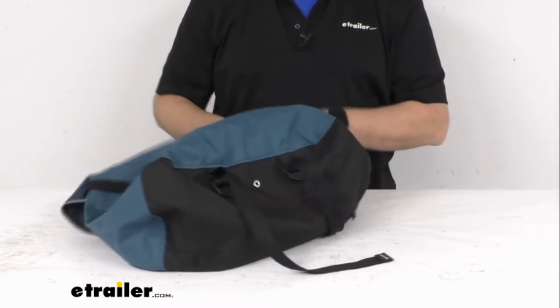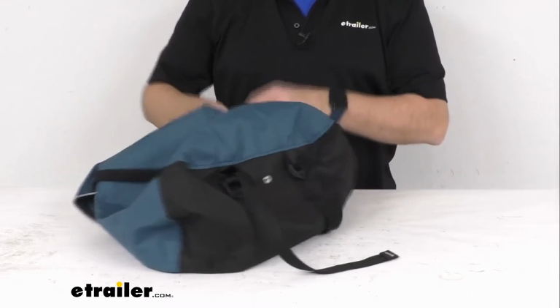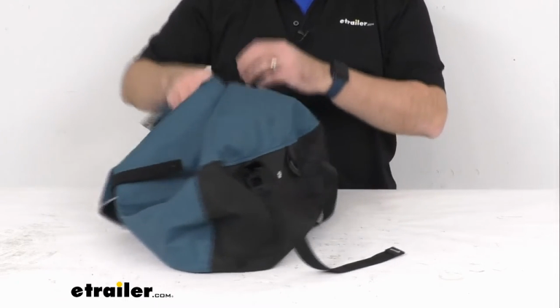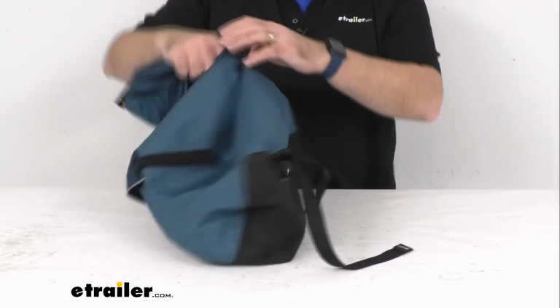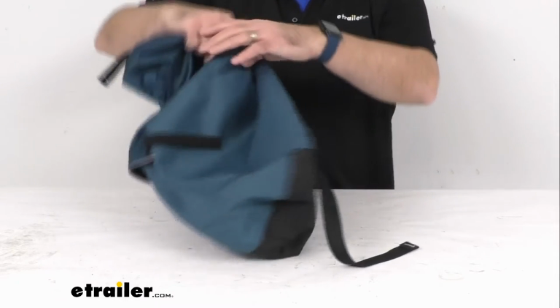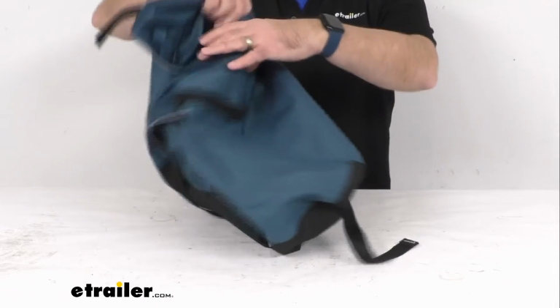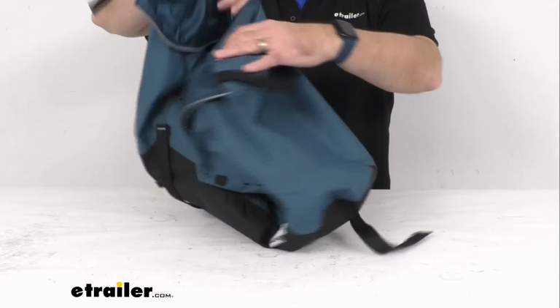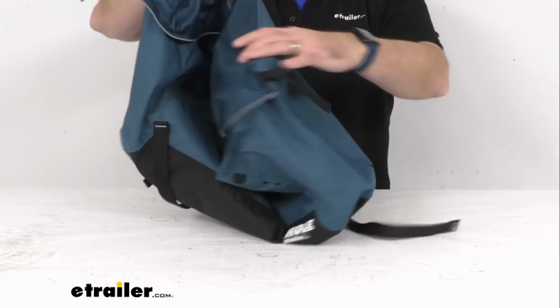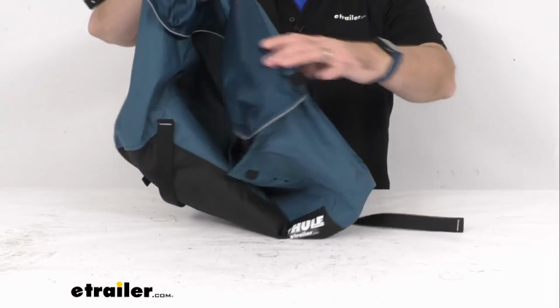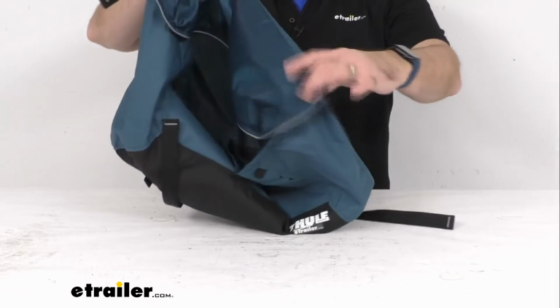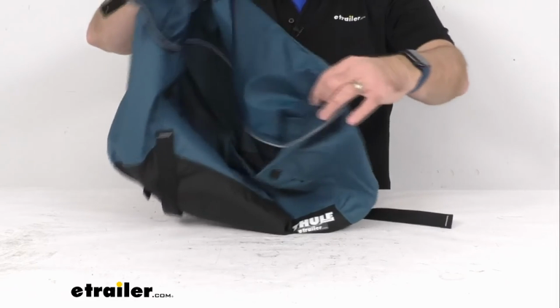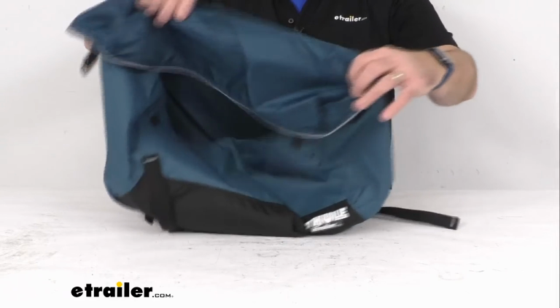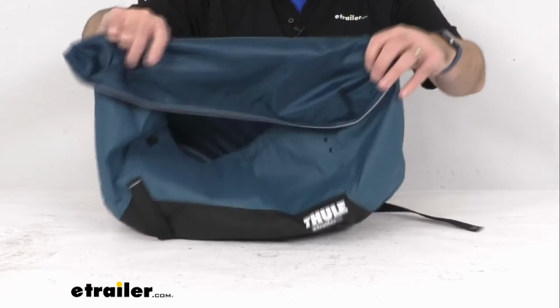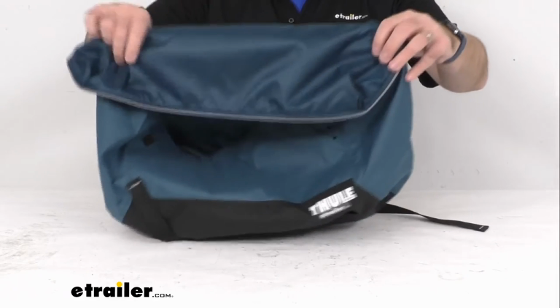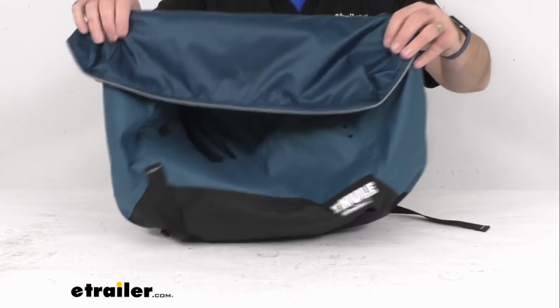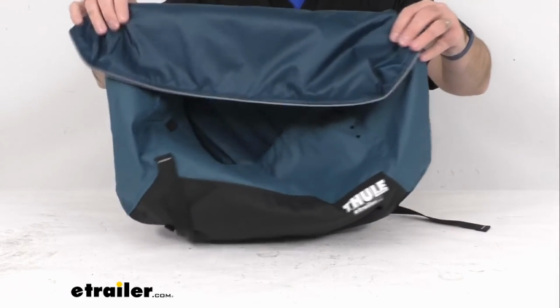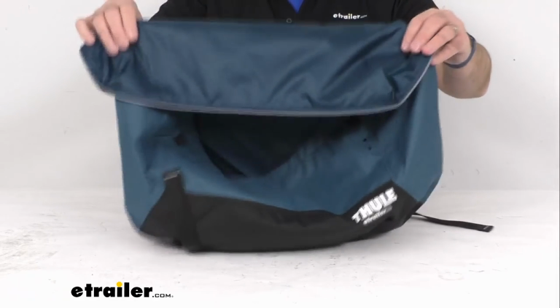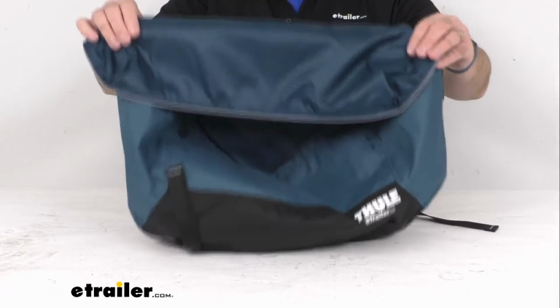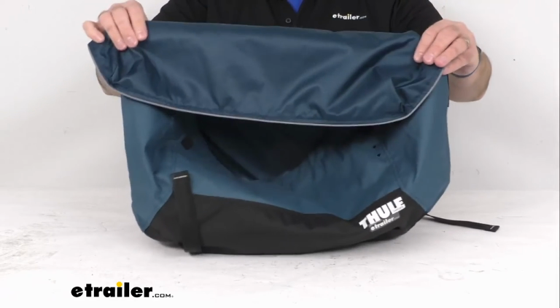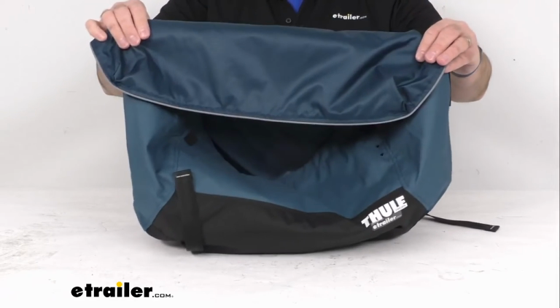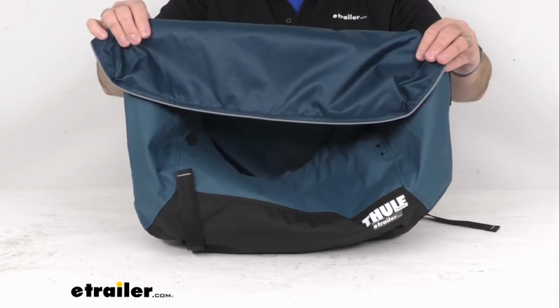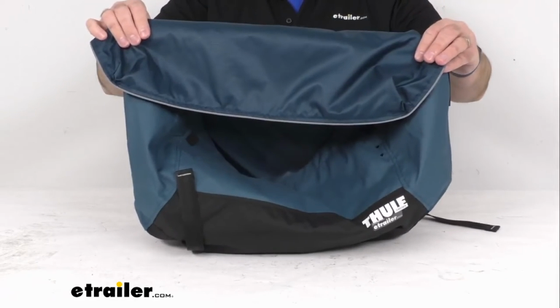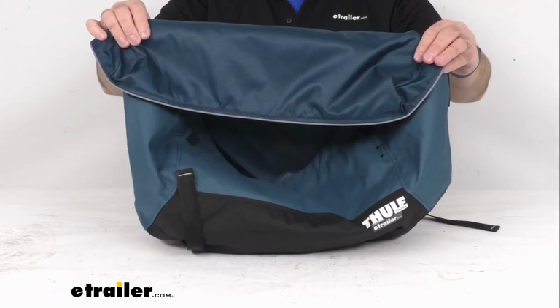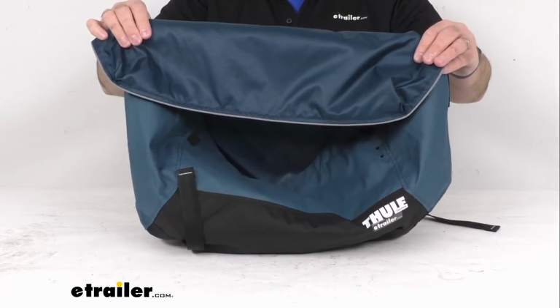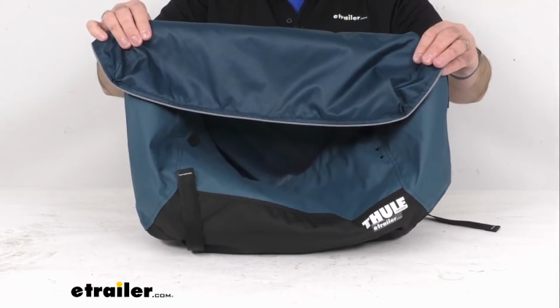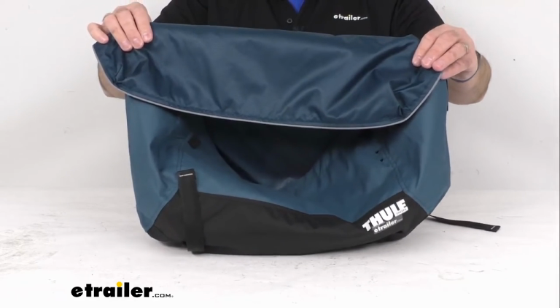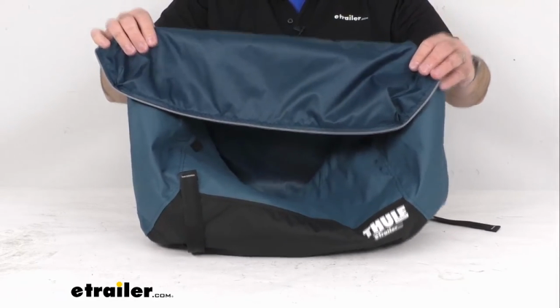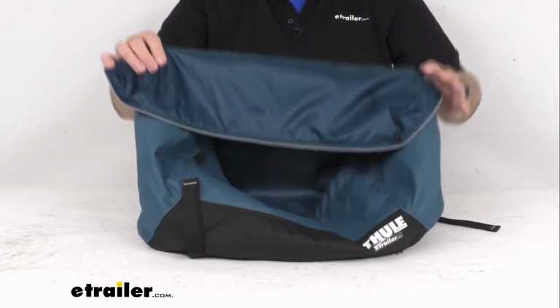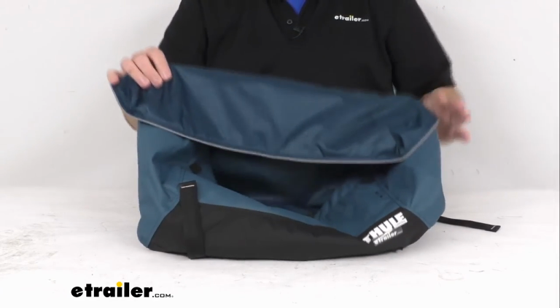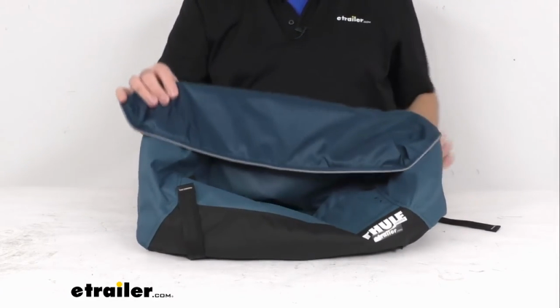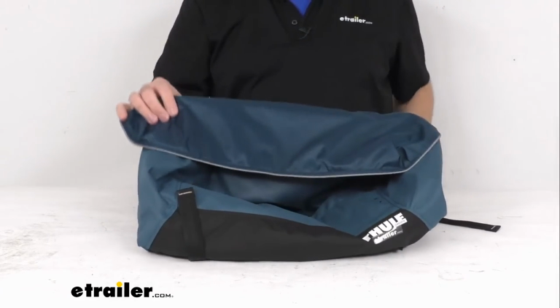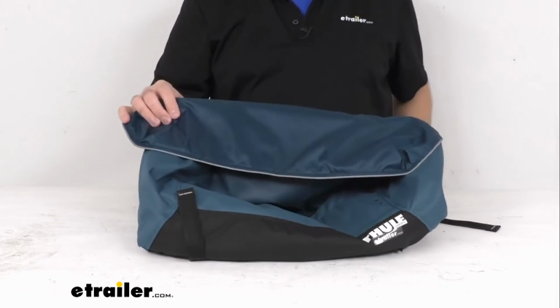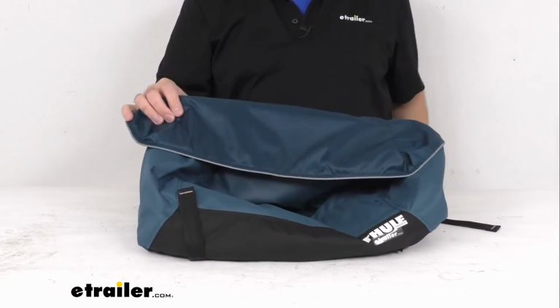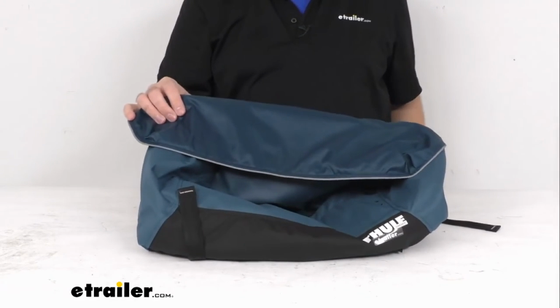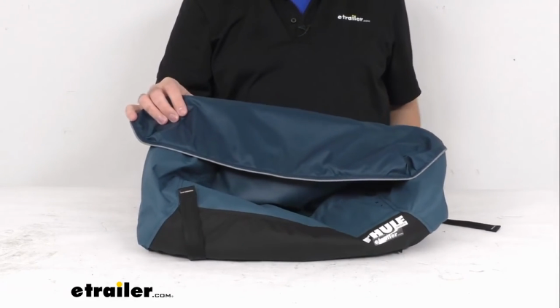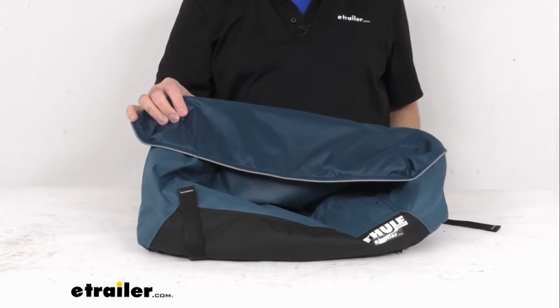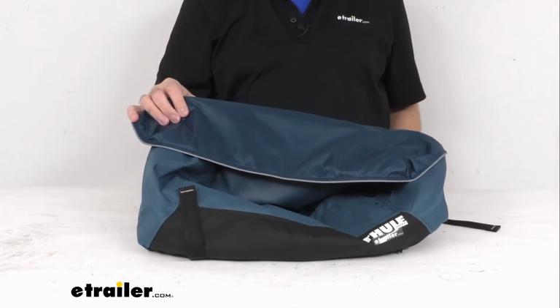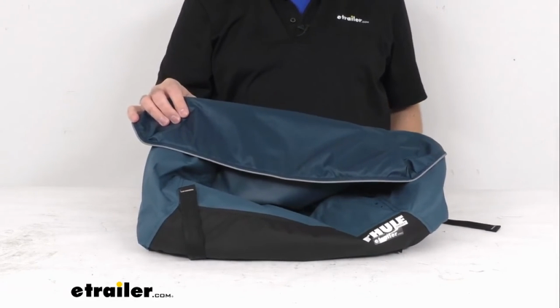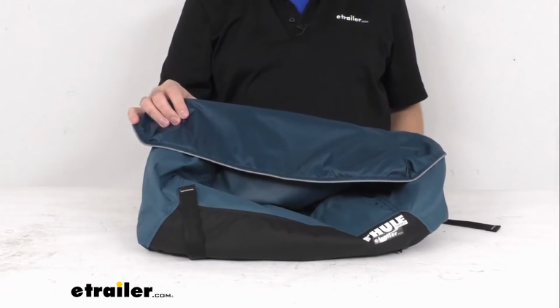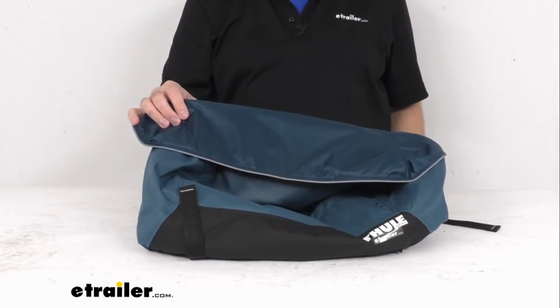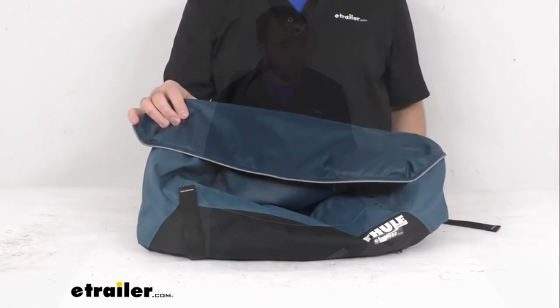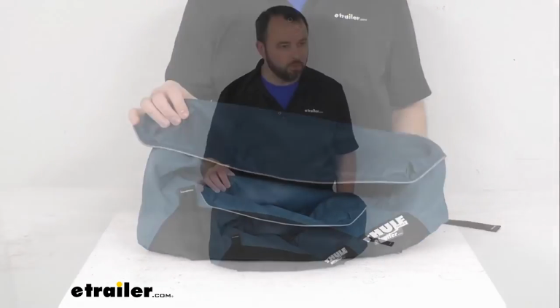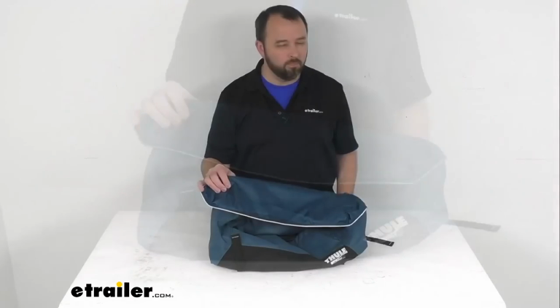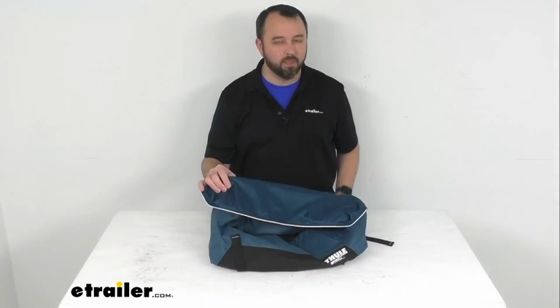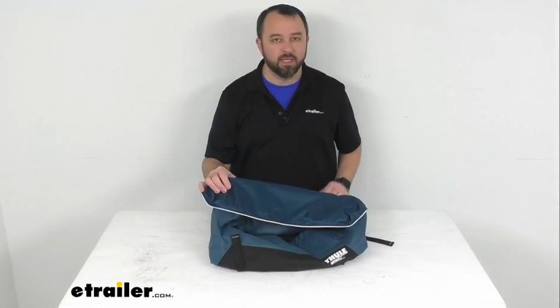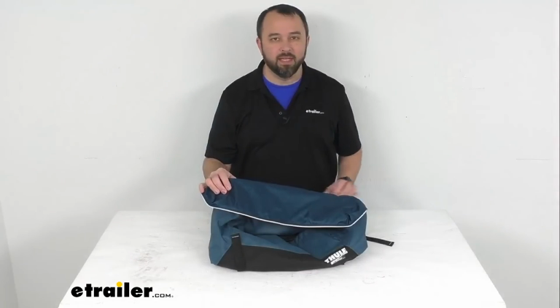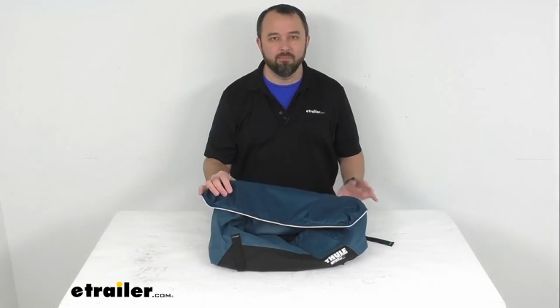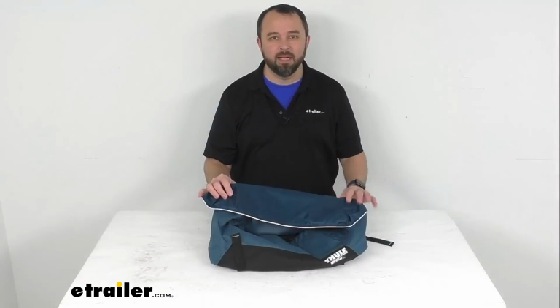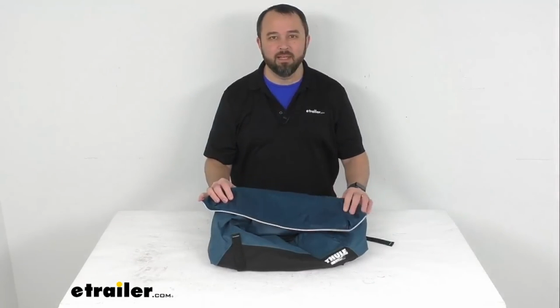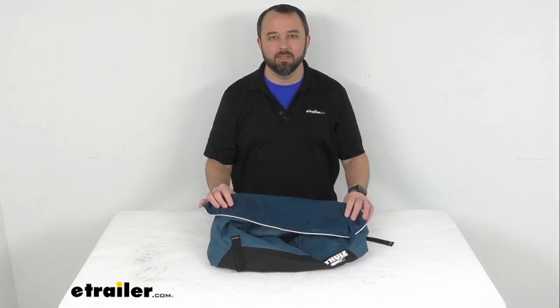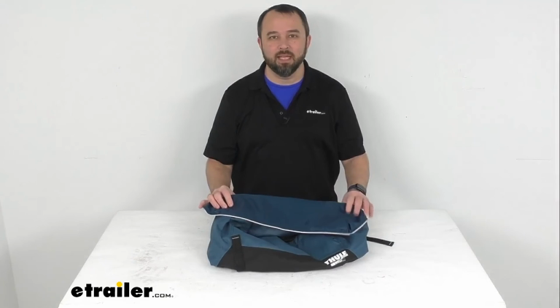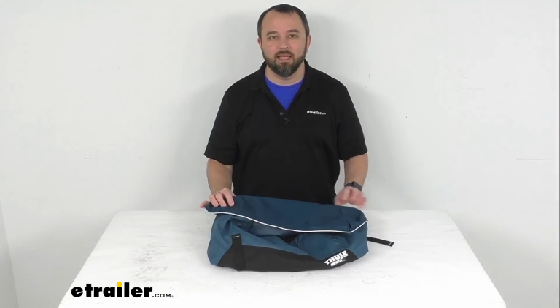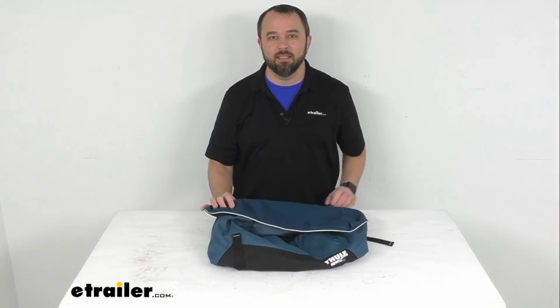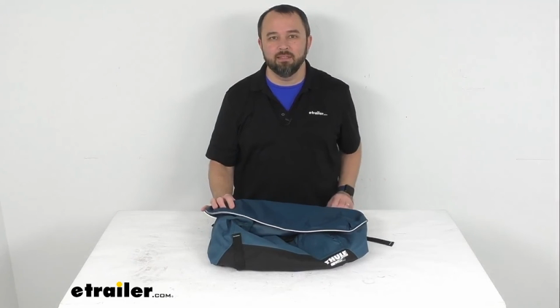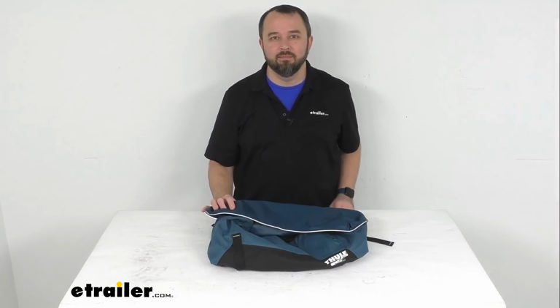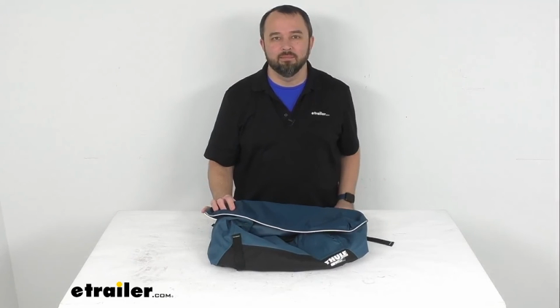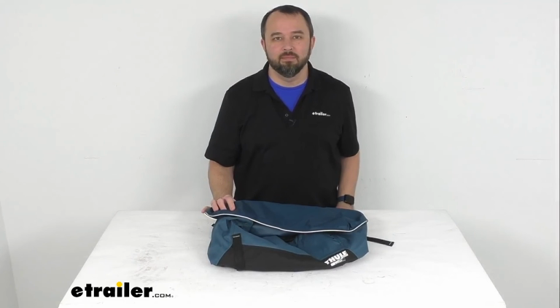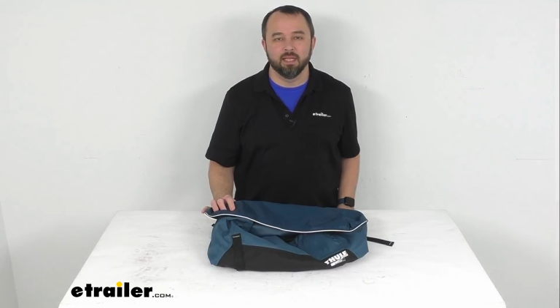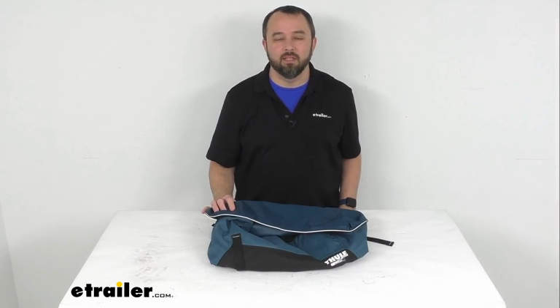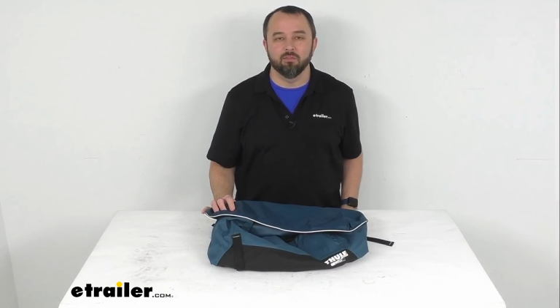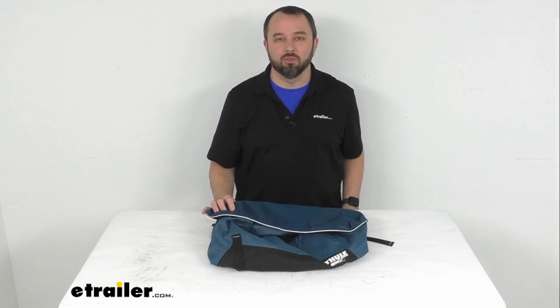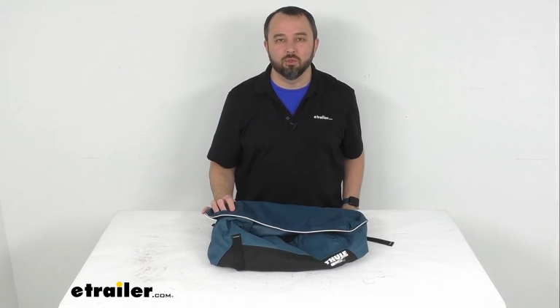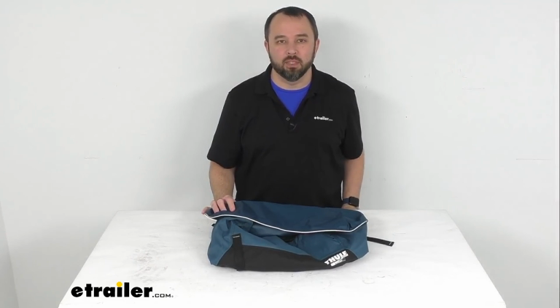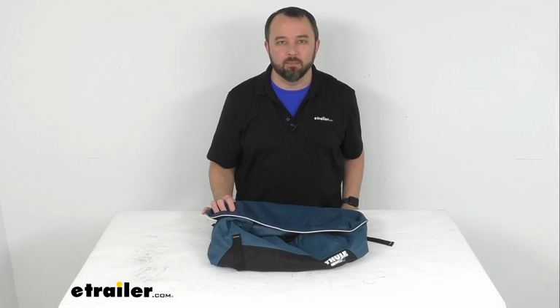Well, that's going to conclude our brief look today. I do hope that it was helpful for you. My name is Andy — thank you for joining me.